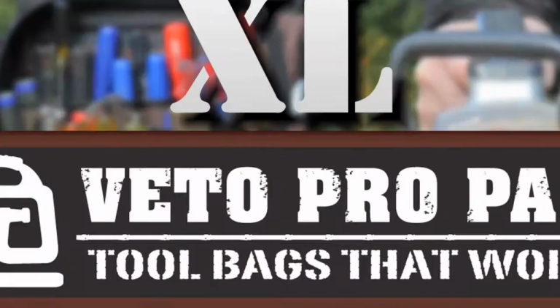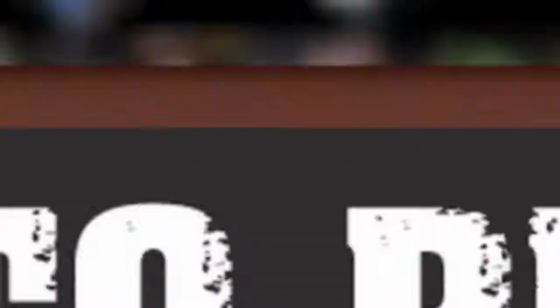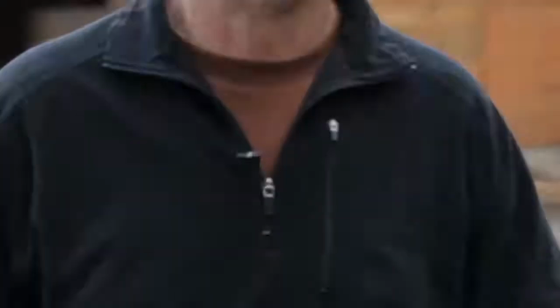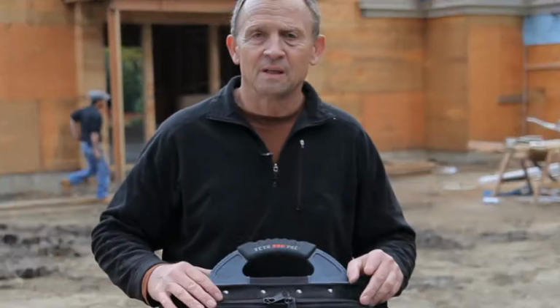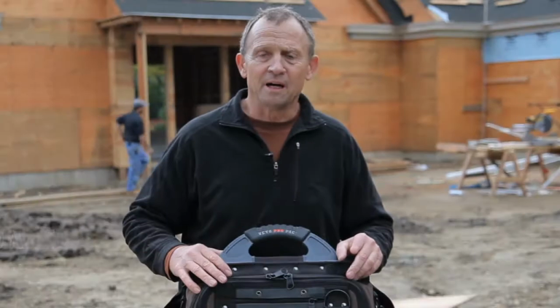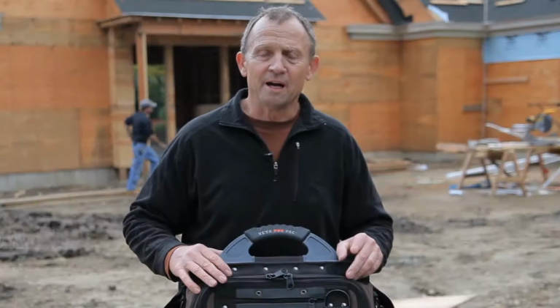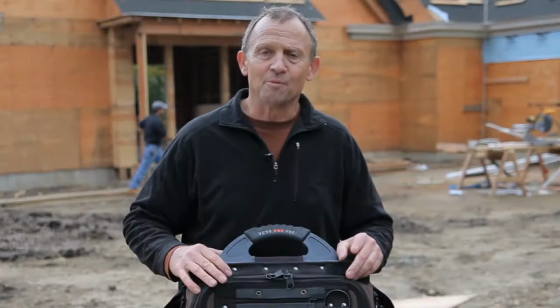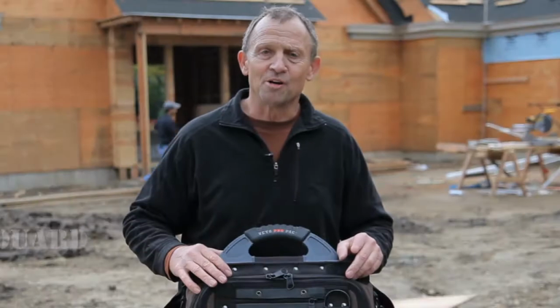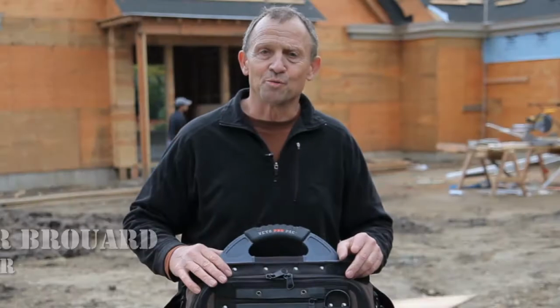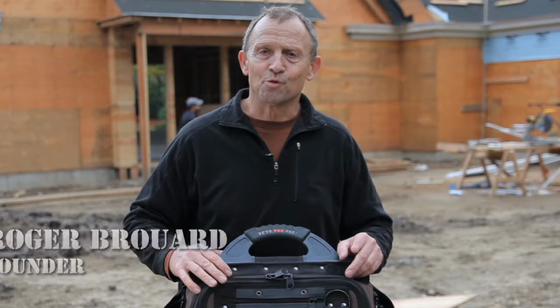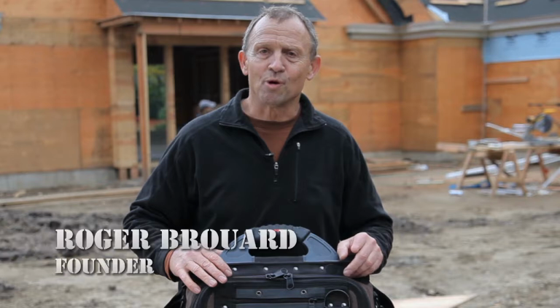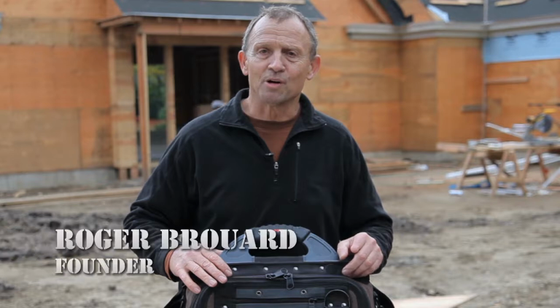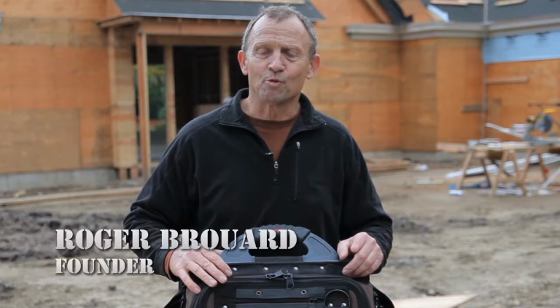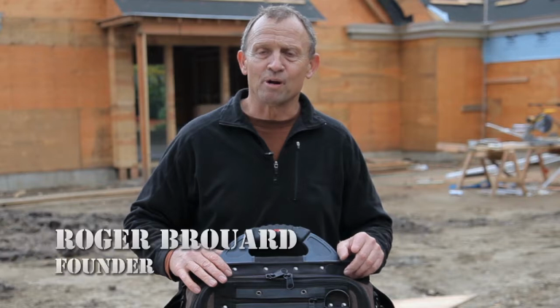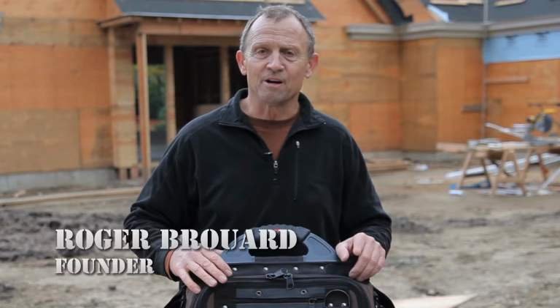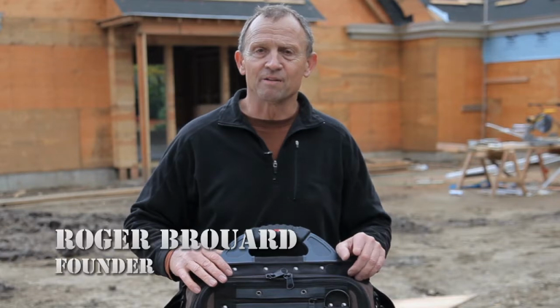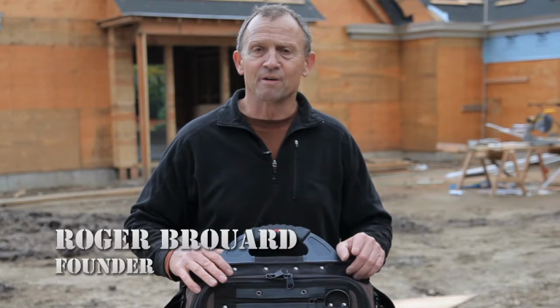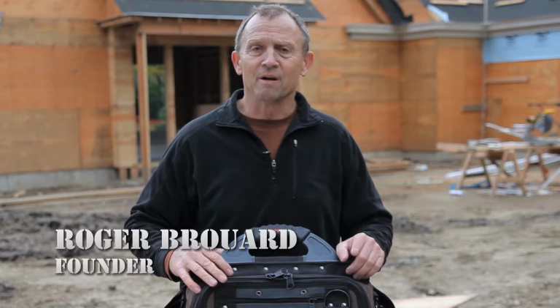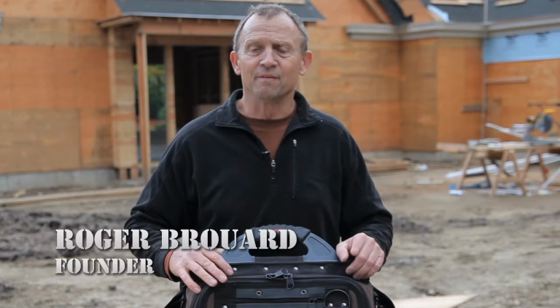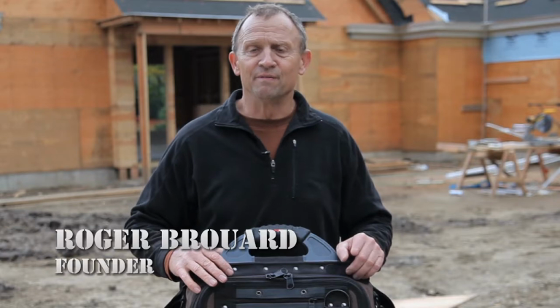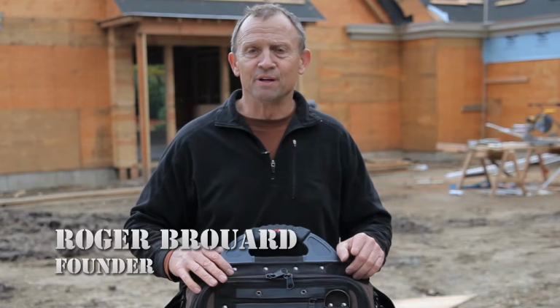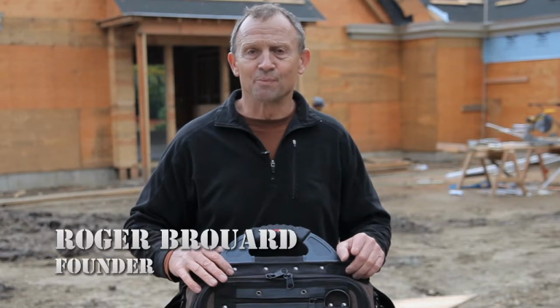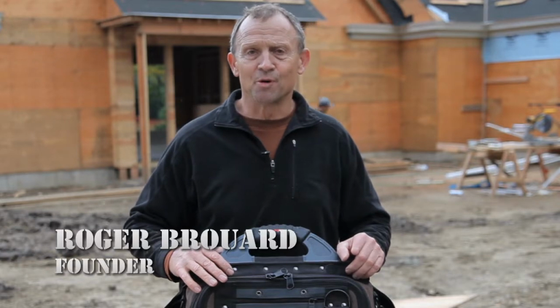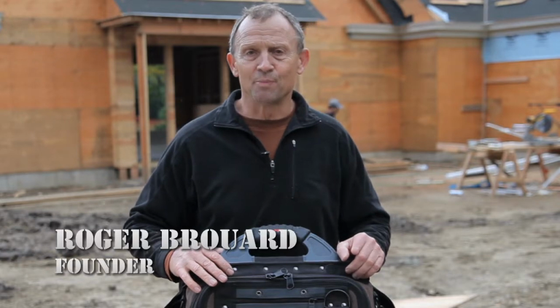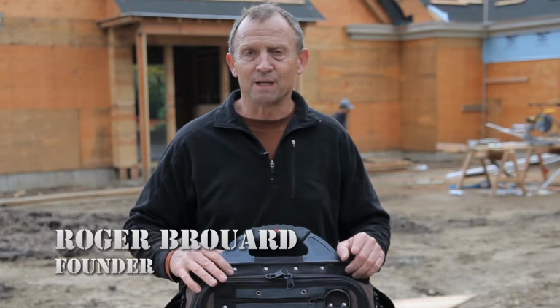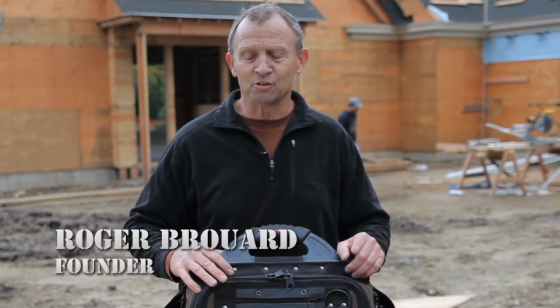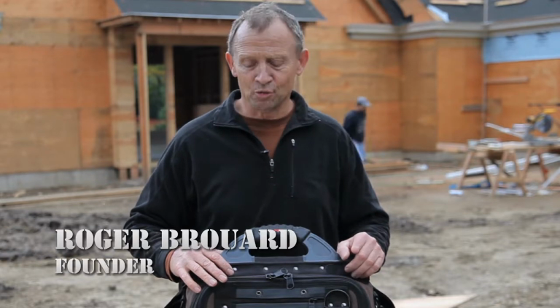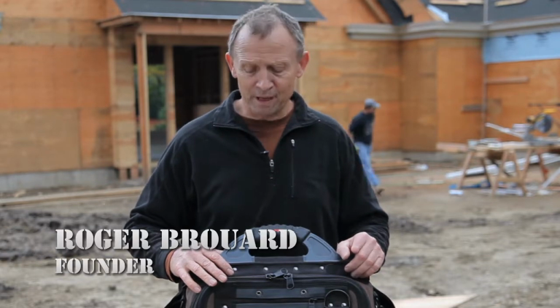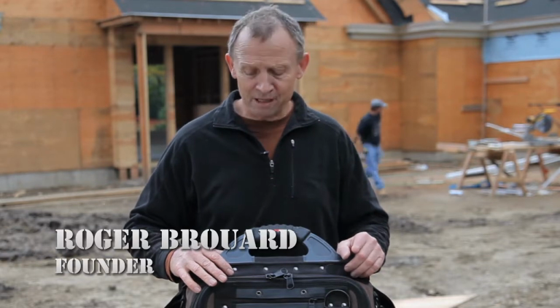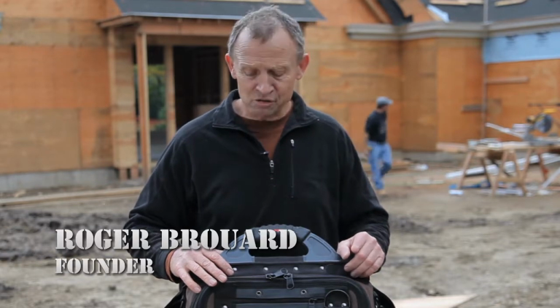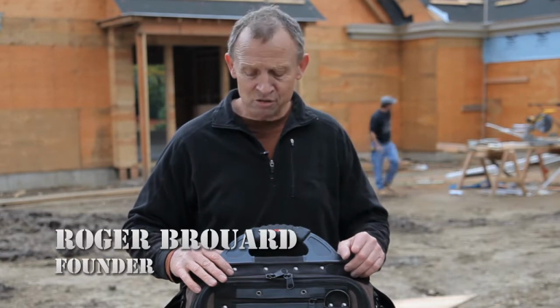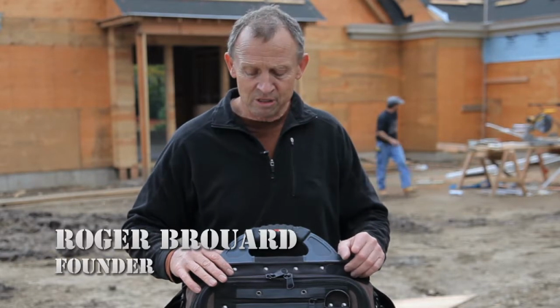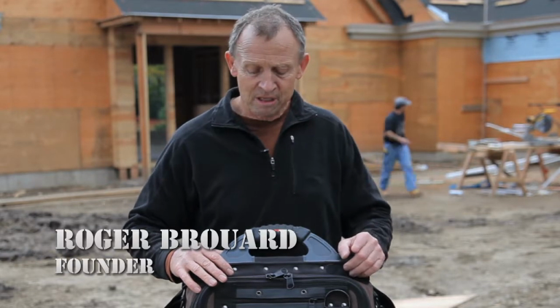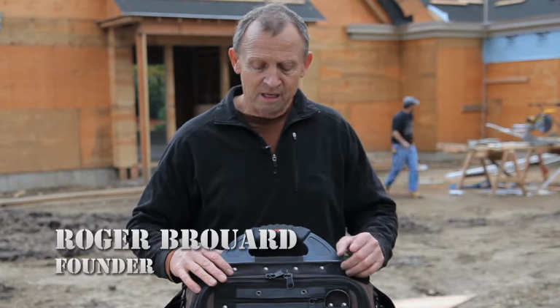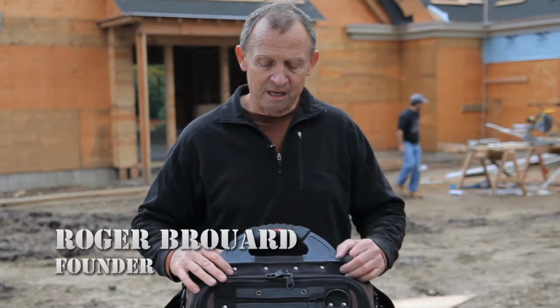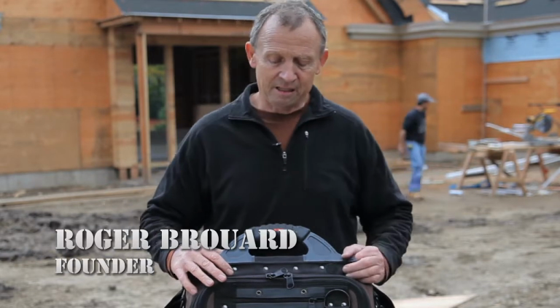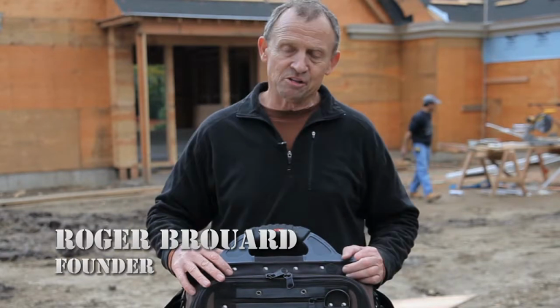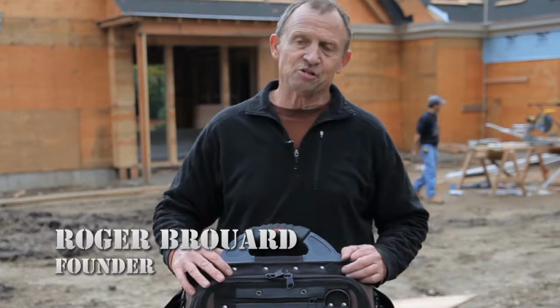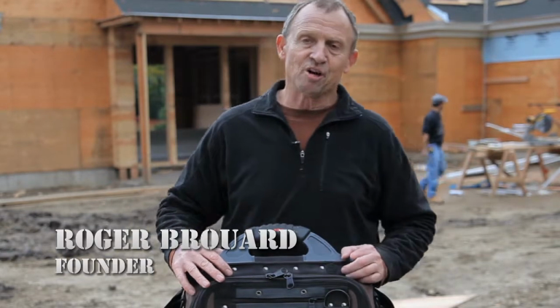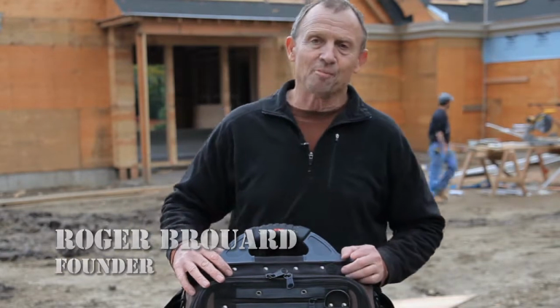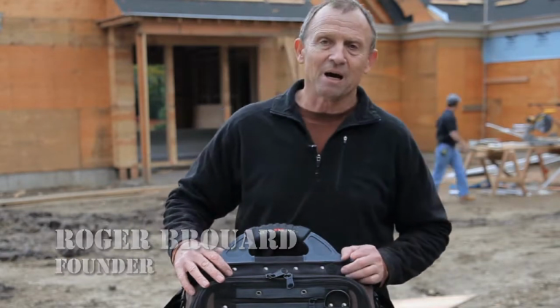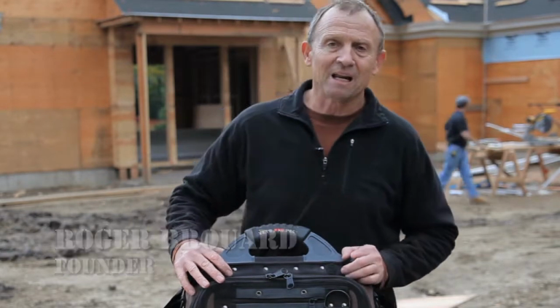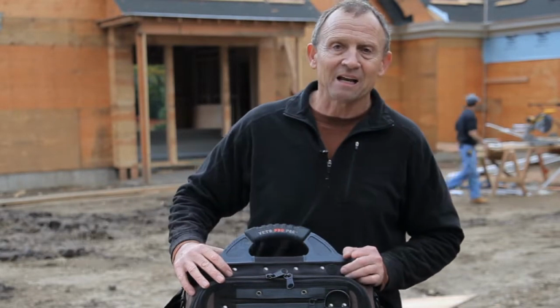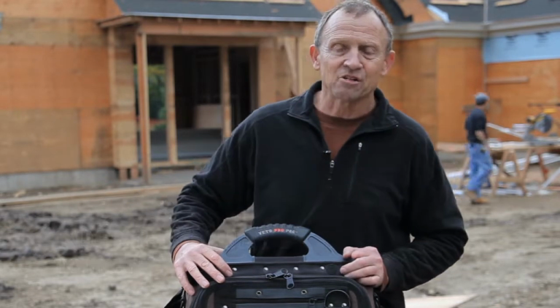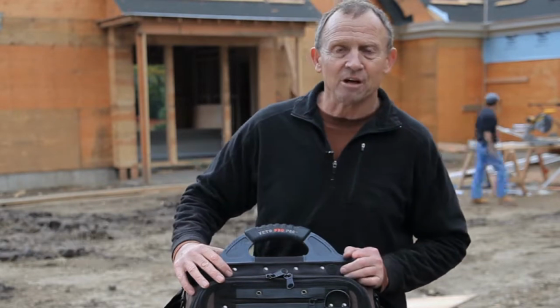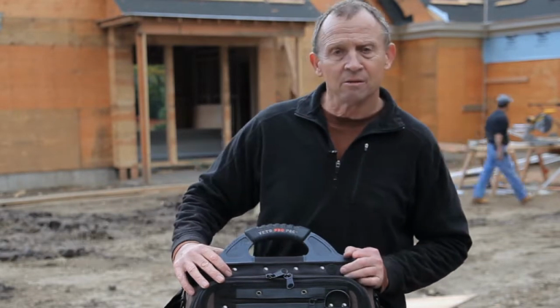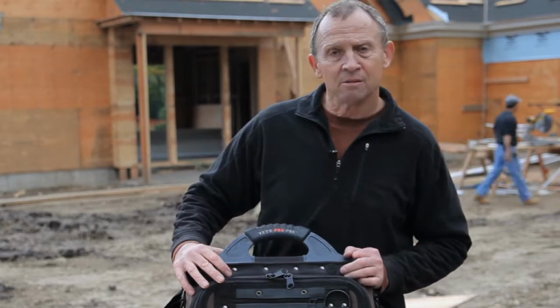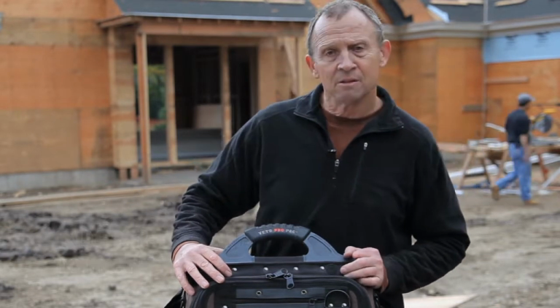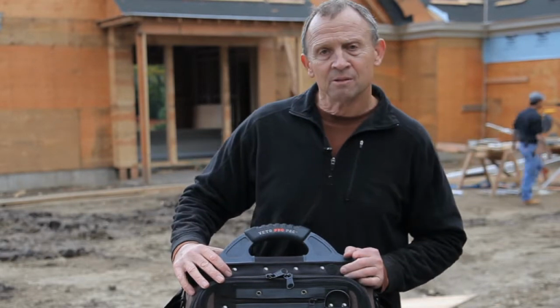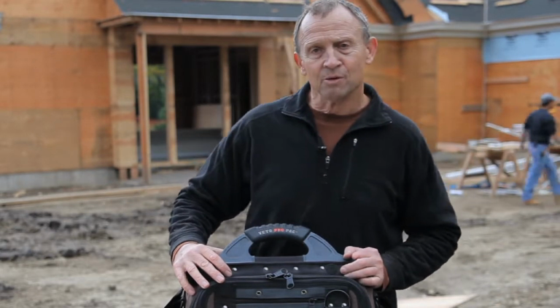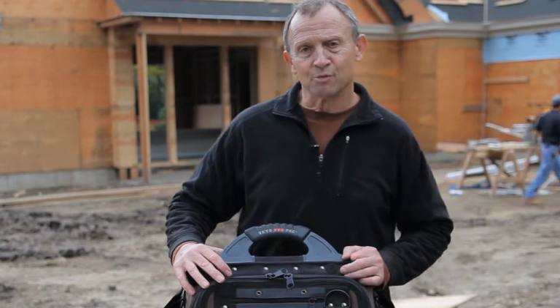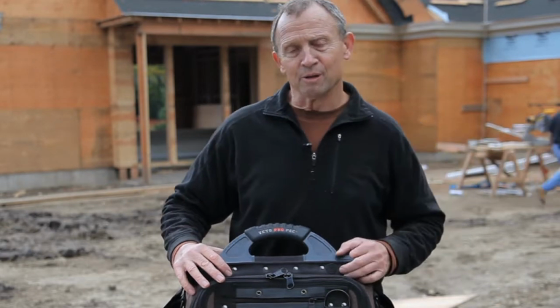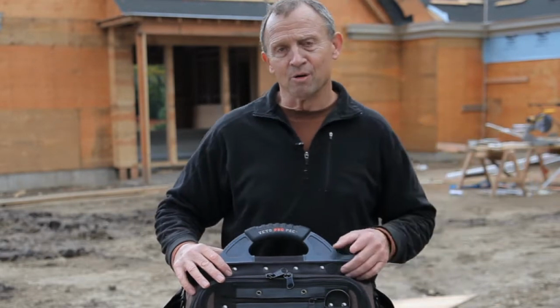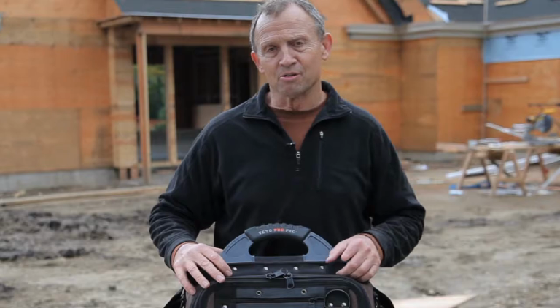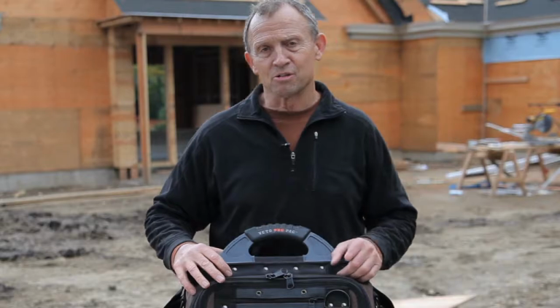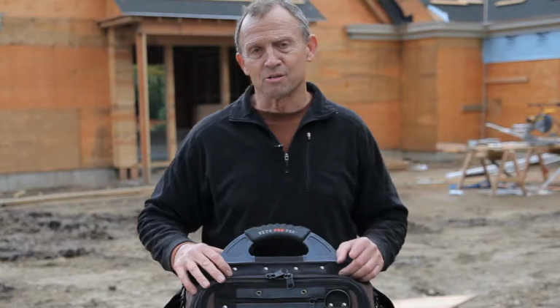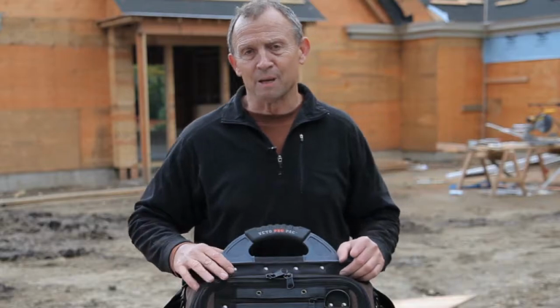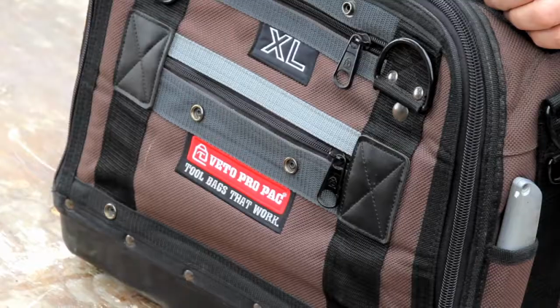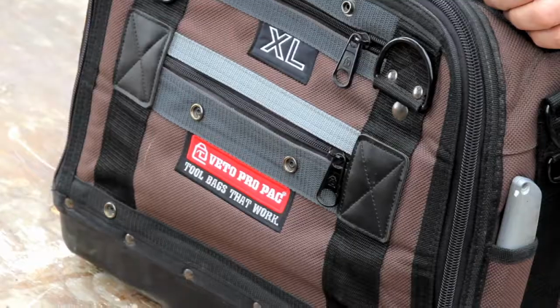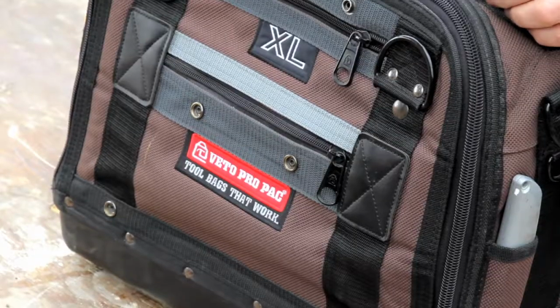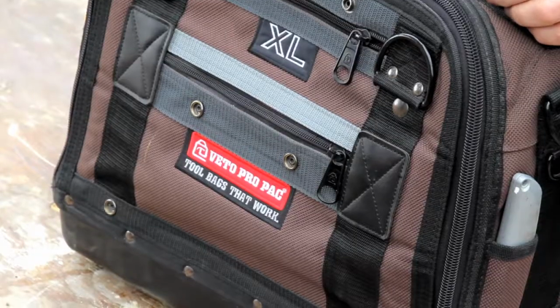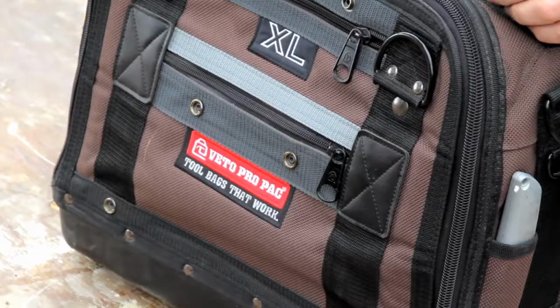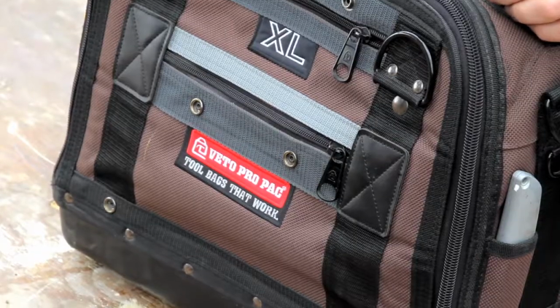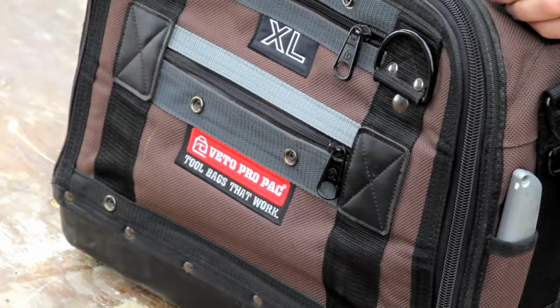Hi, I'm Roger Brouard, creator of the Vito ProPak Tool Bags, and this is our Model XL, which we launched about 10 years ago.